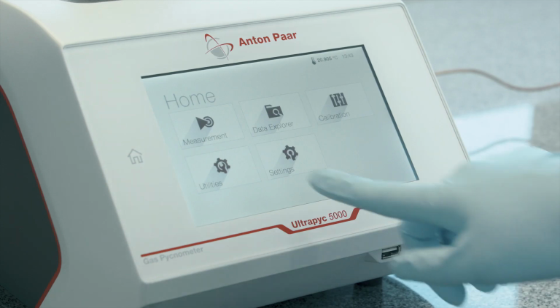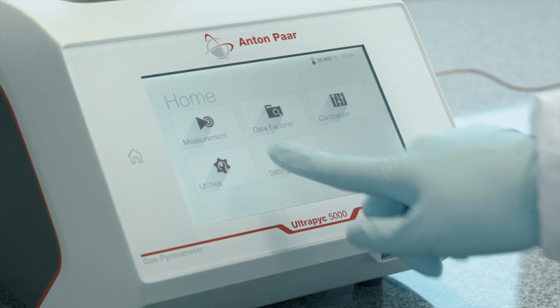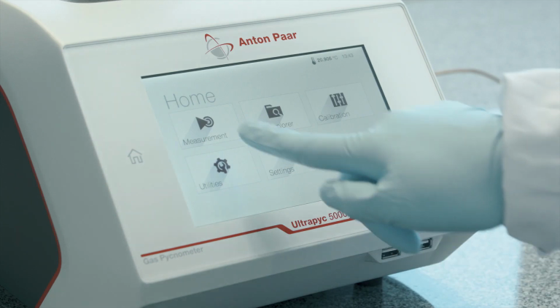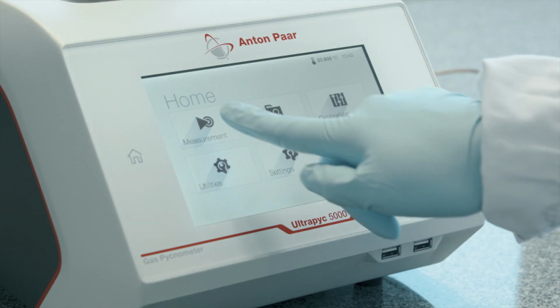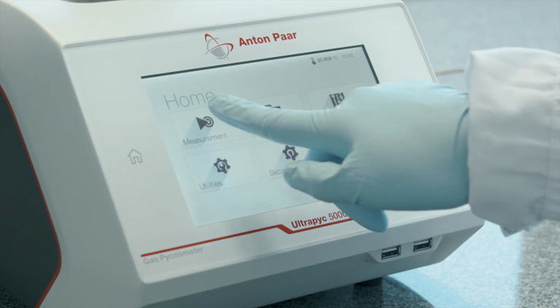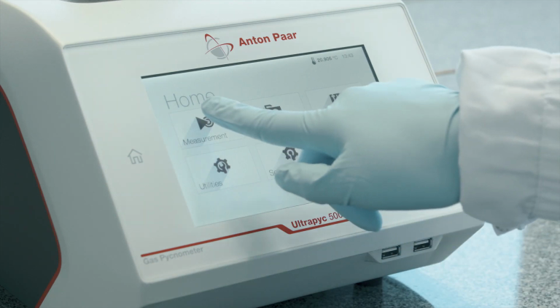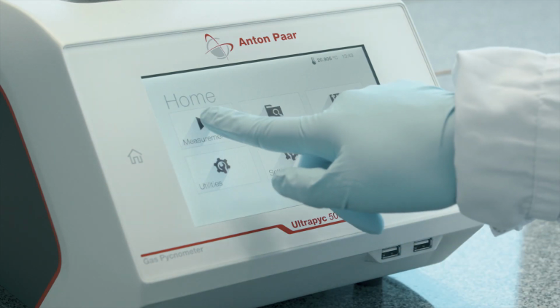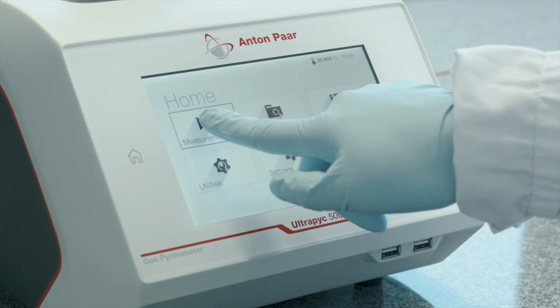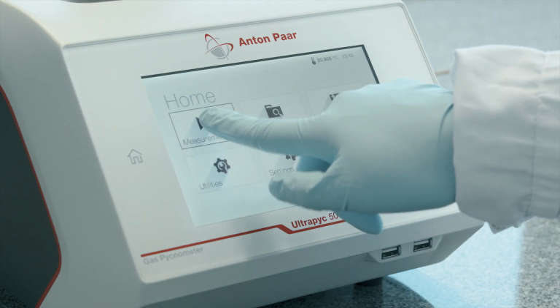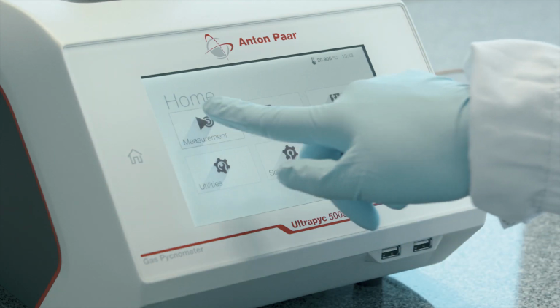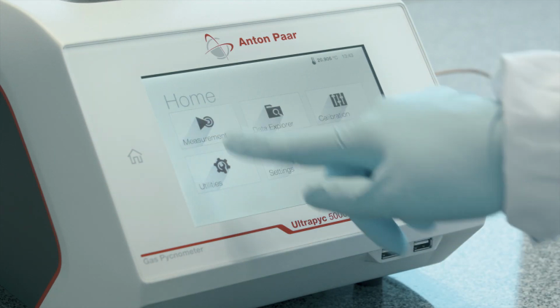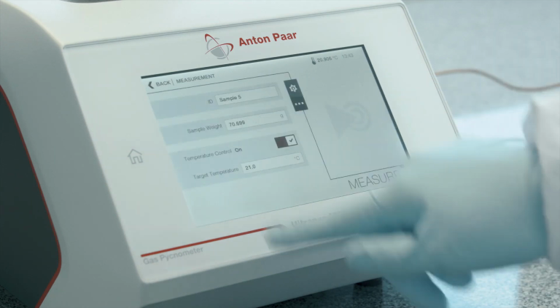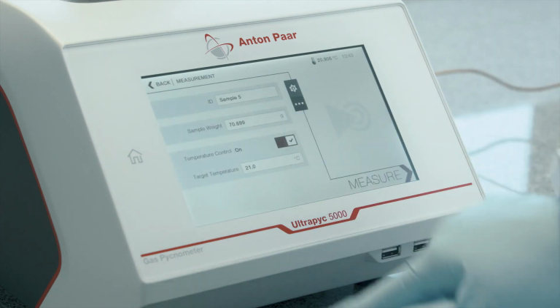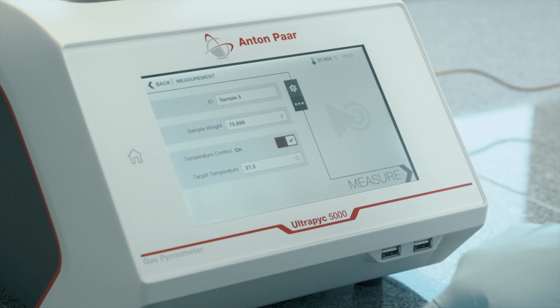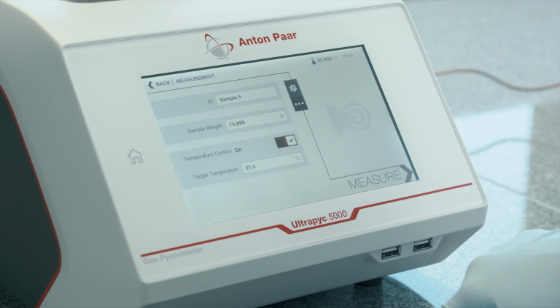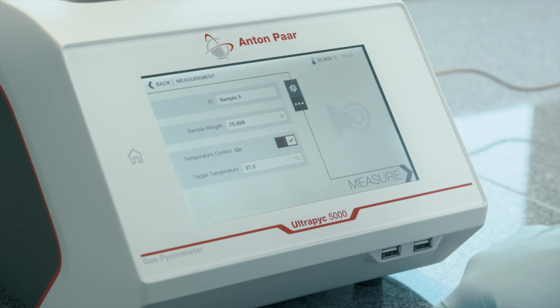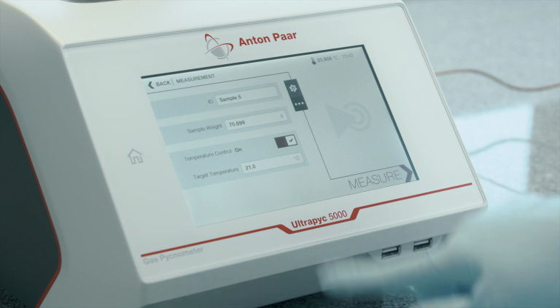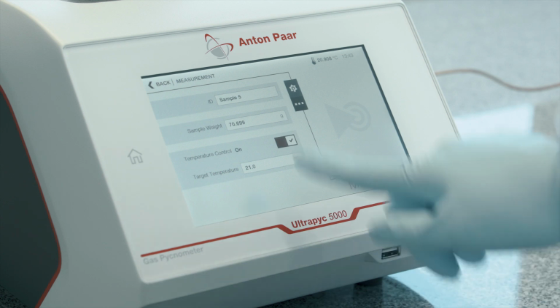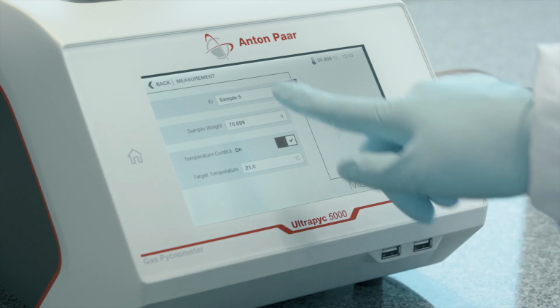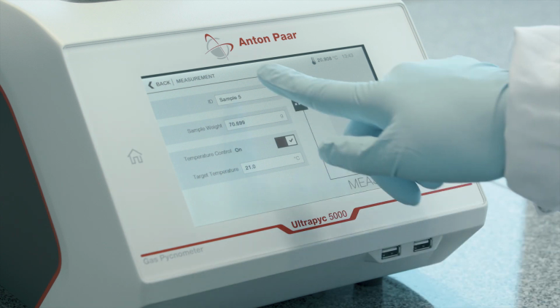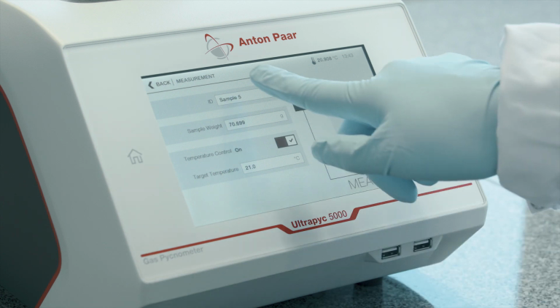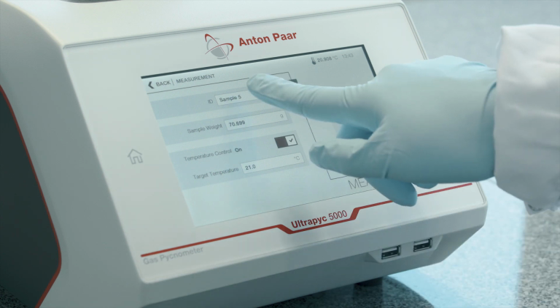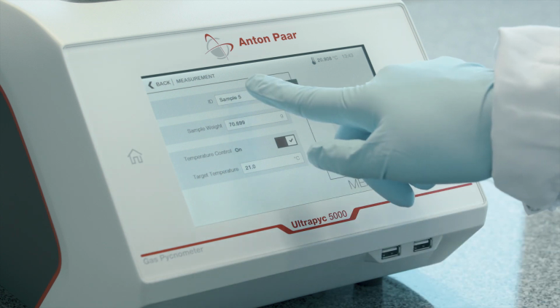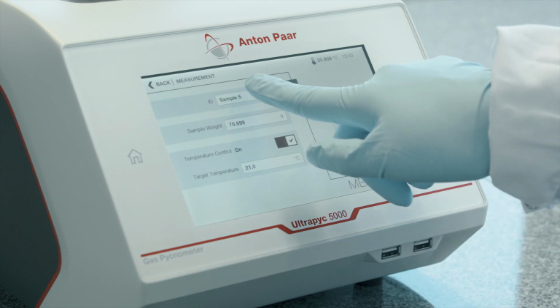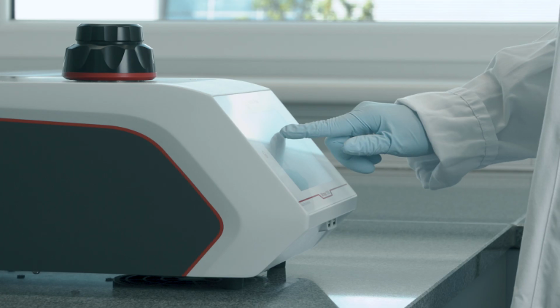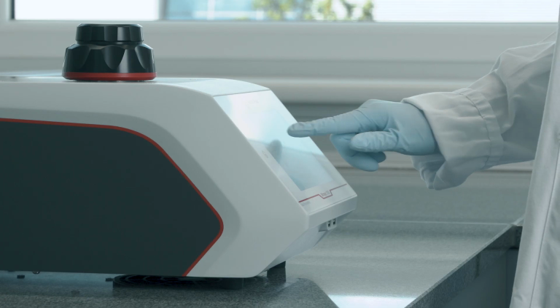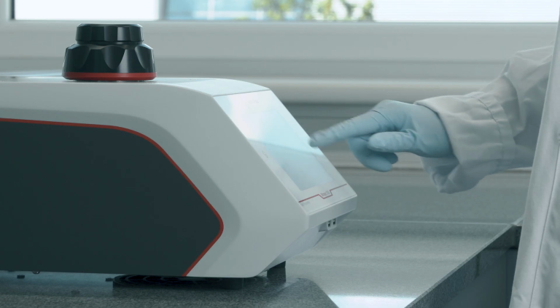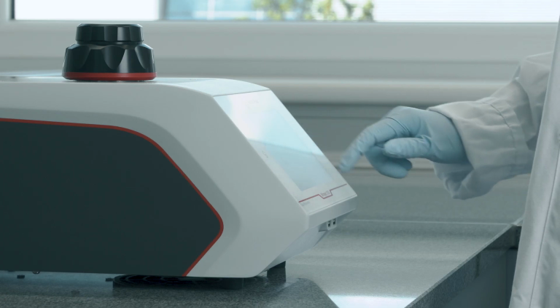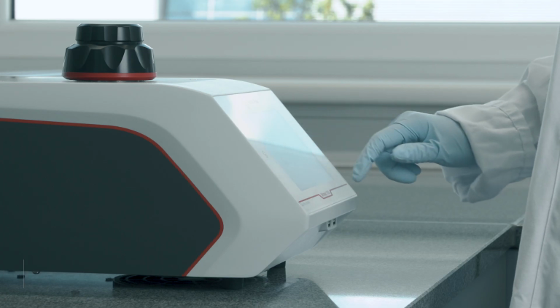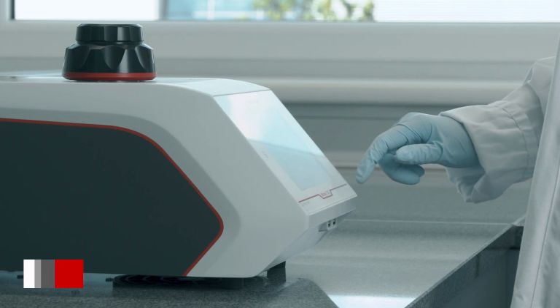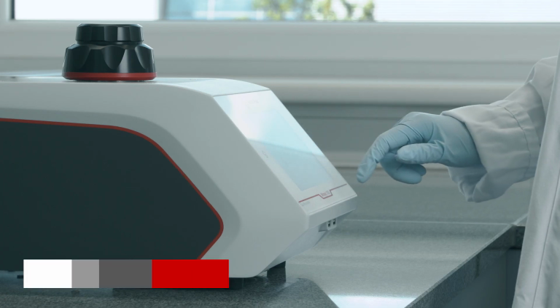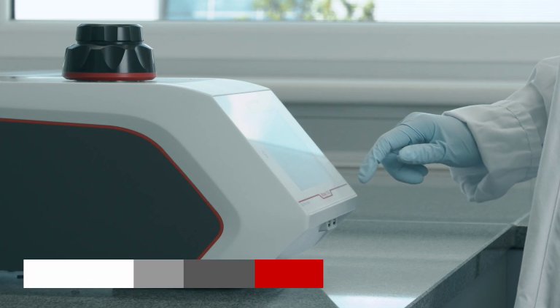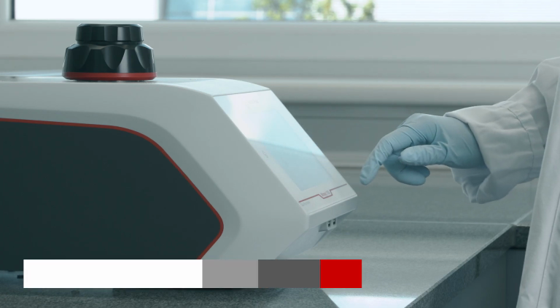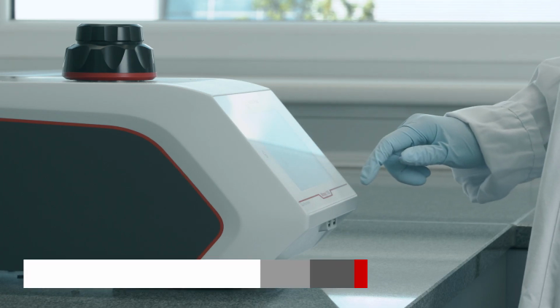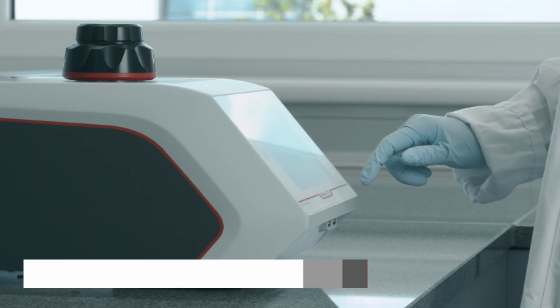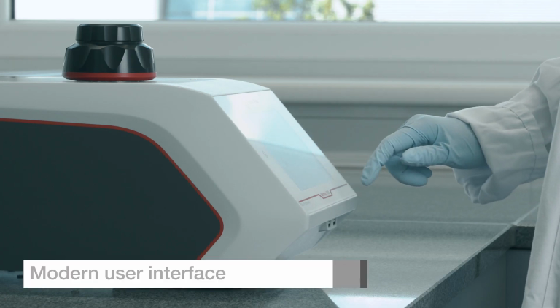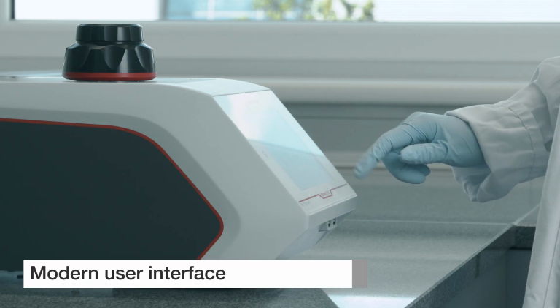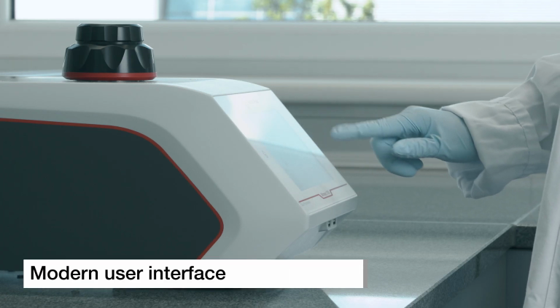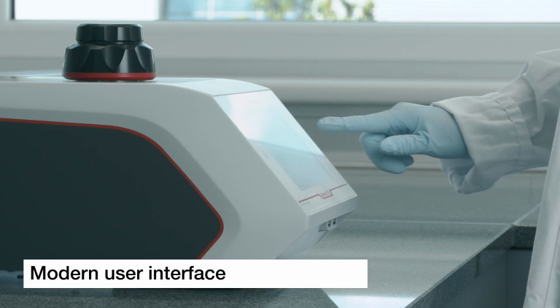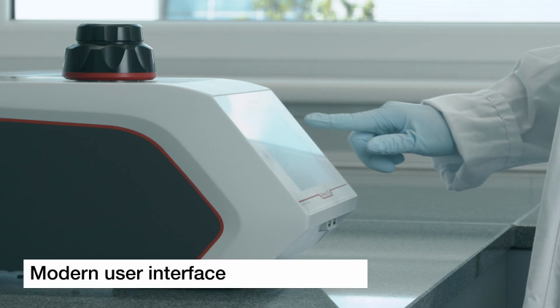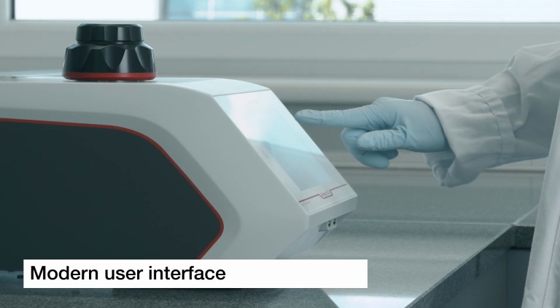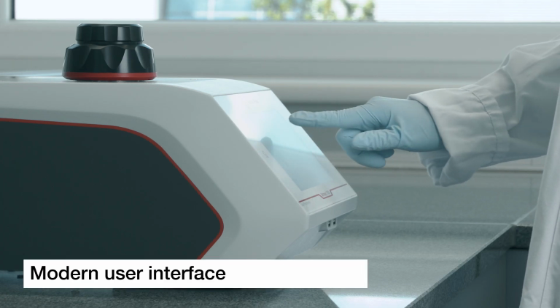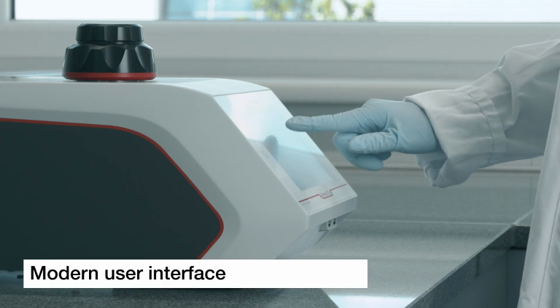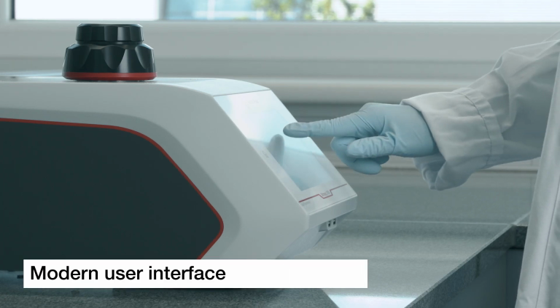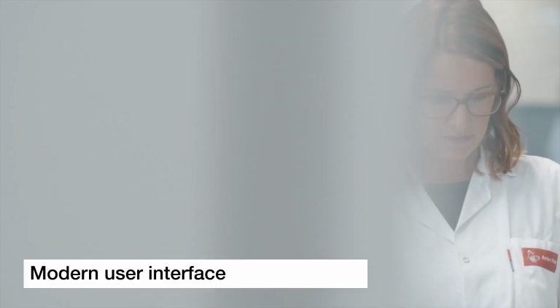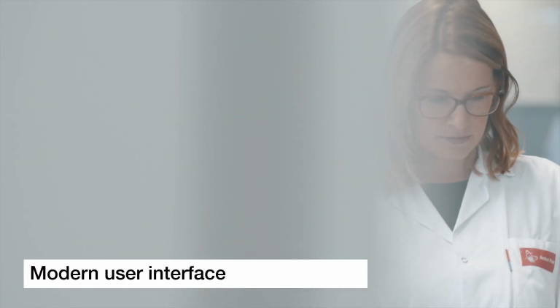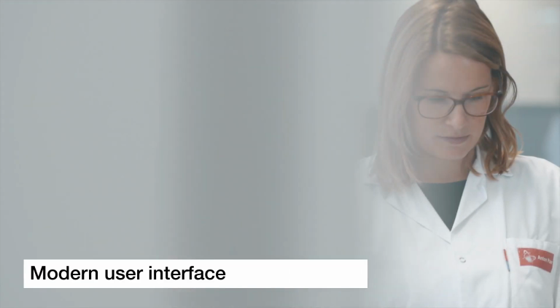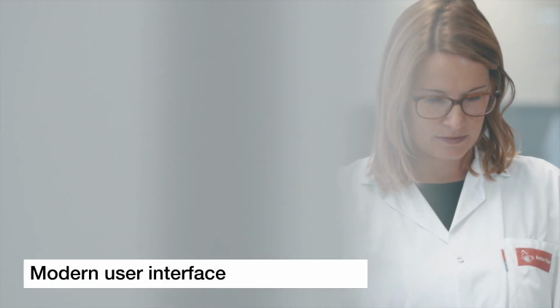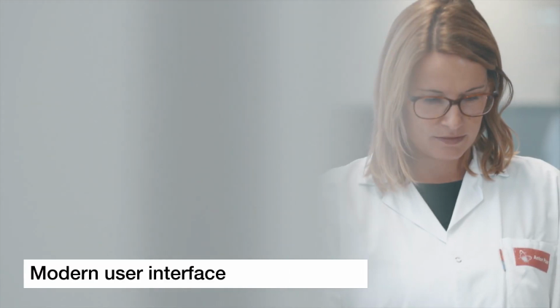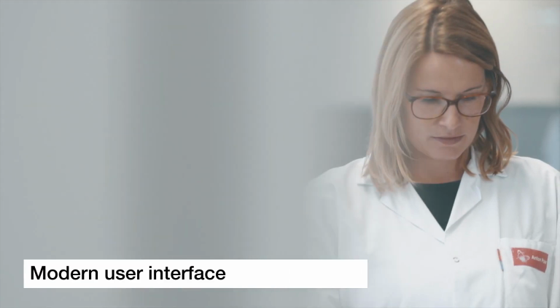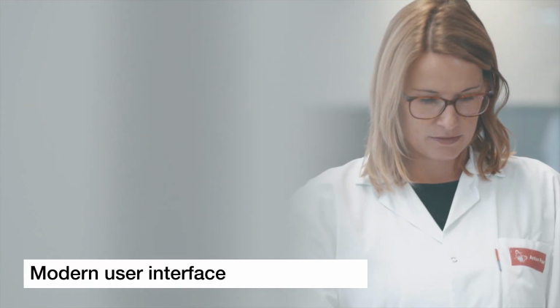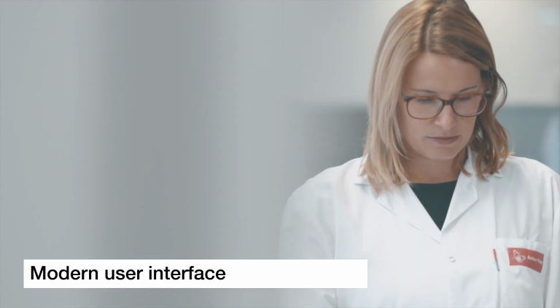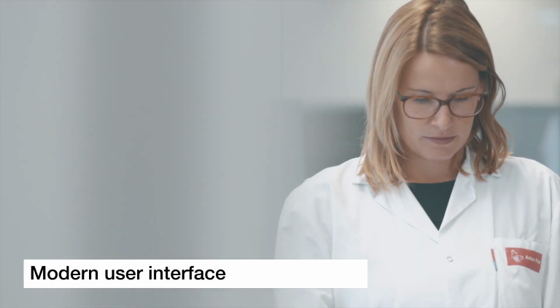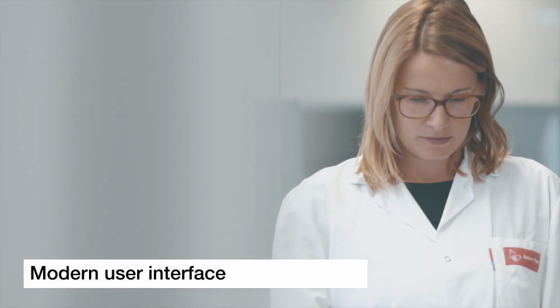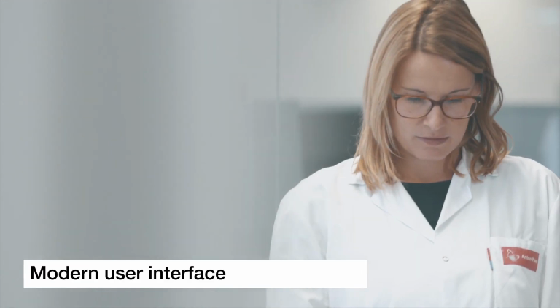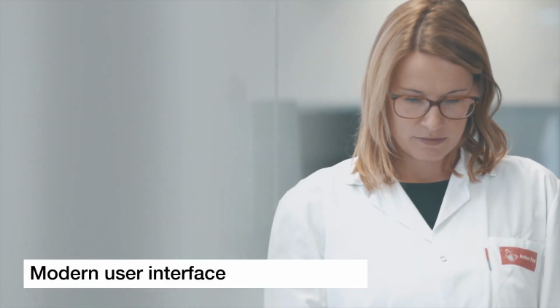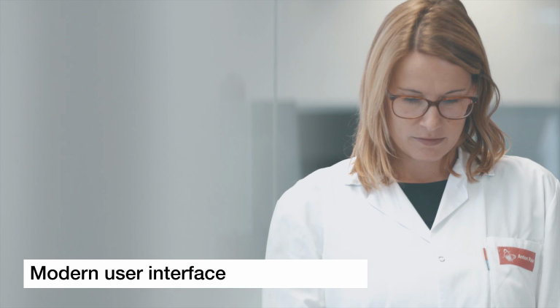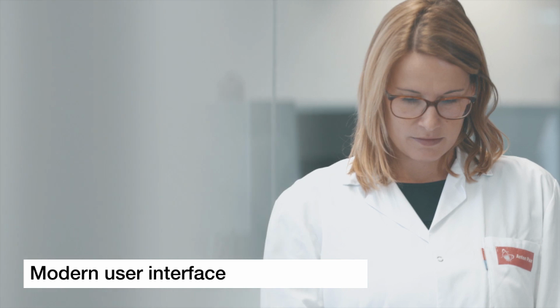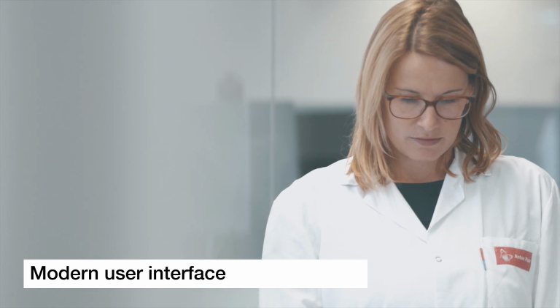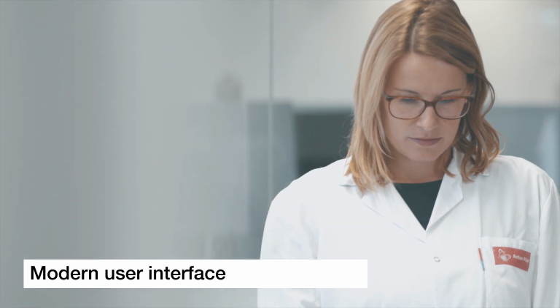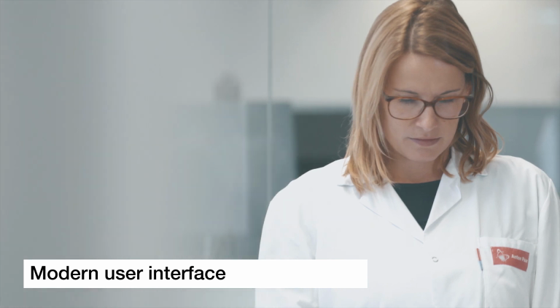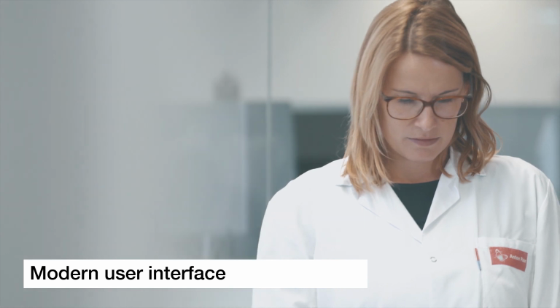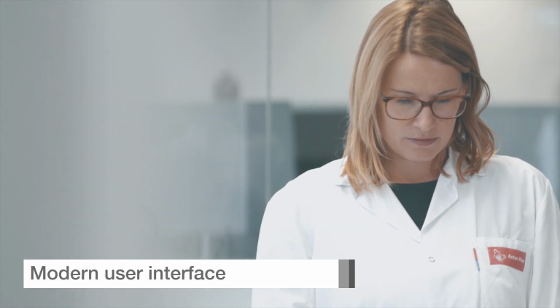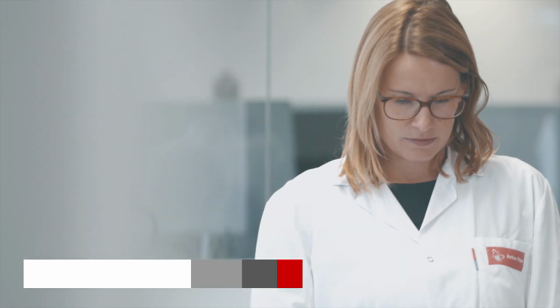All activities, from setup to measurement to review of the results, are accomplished via the intuitive touch screen interface.